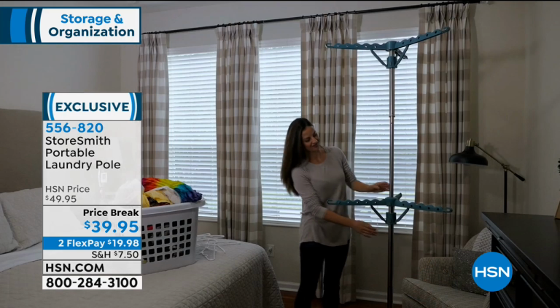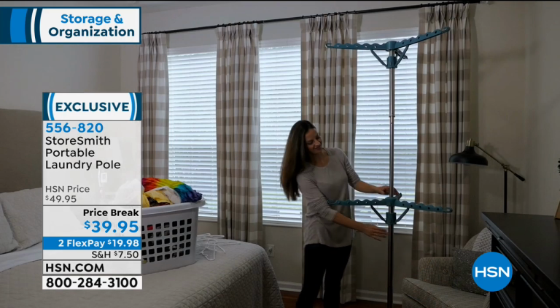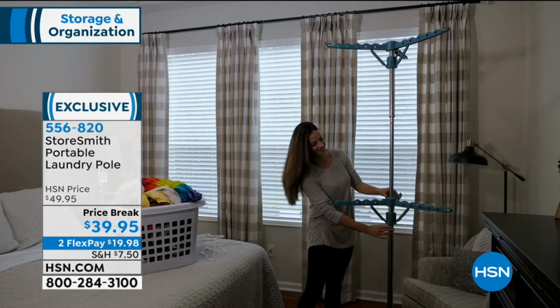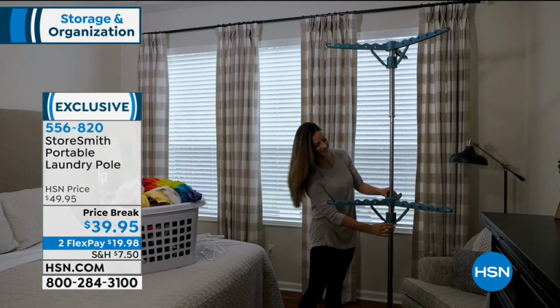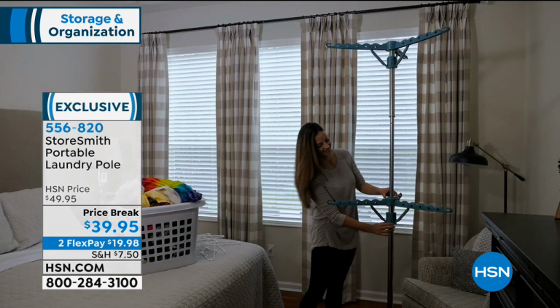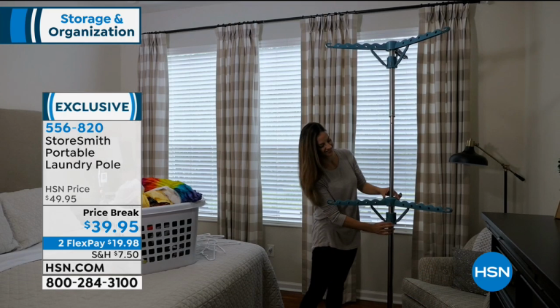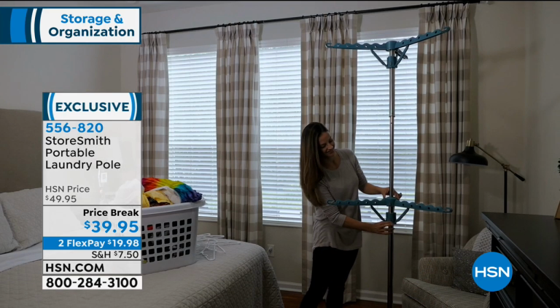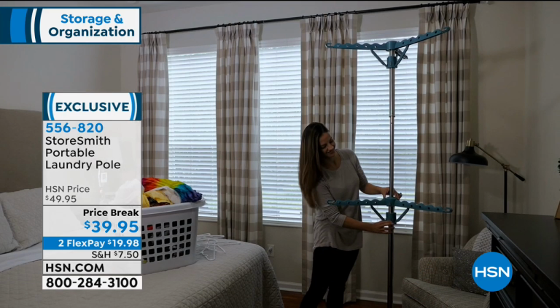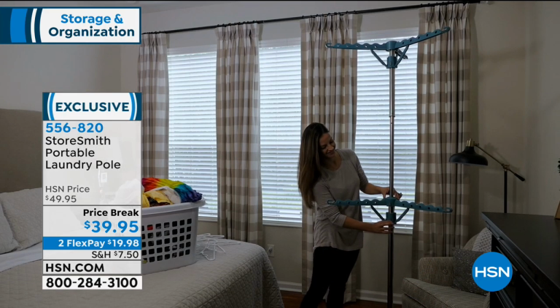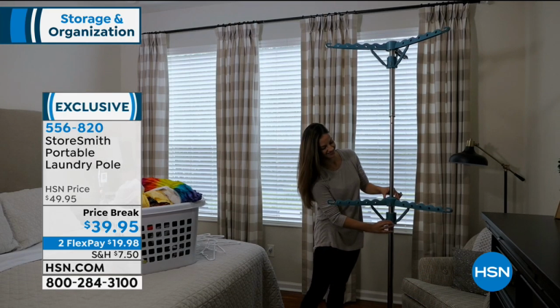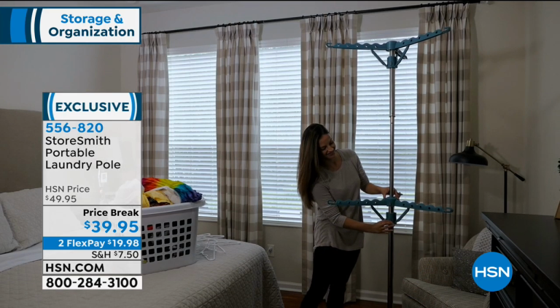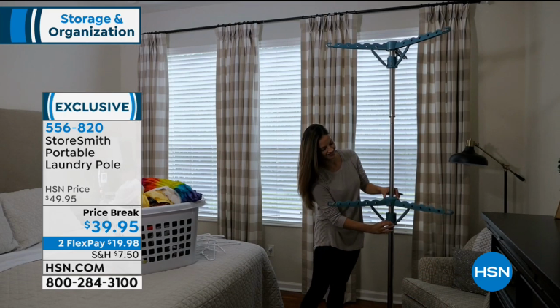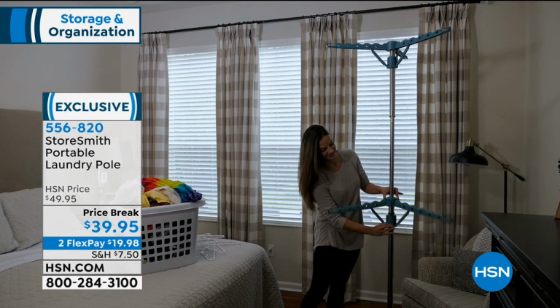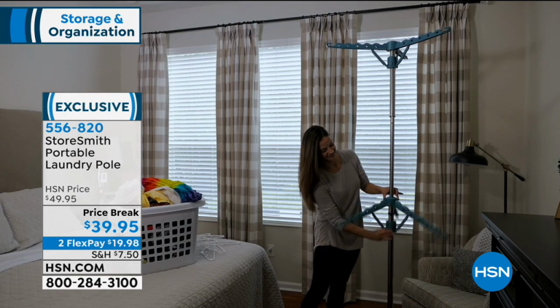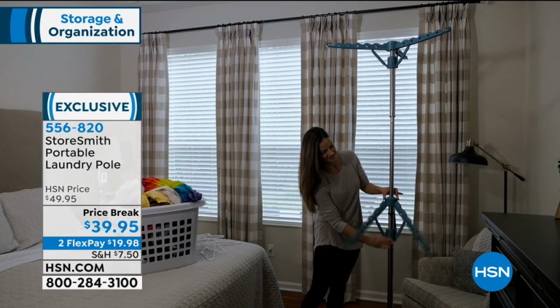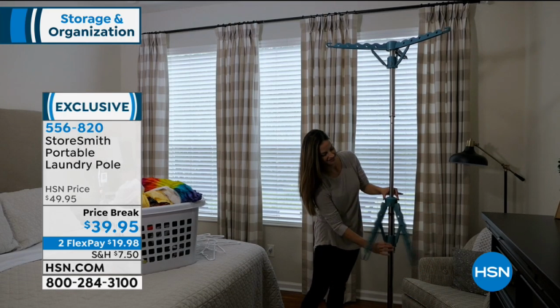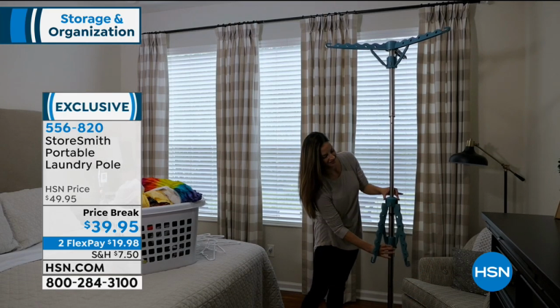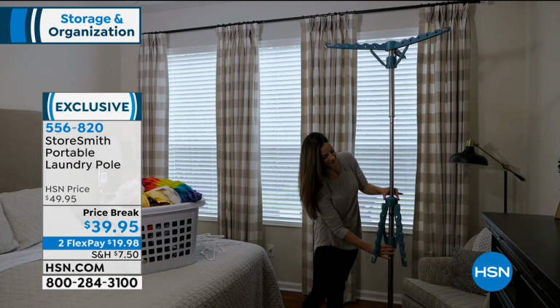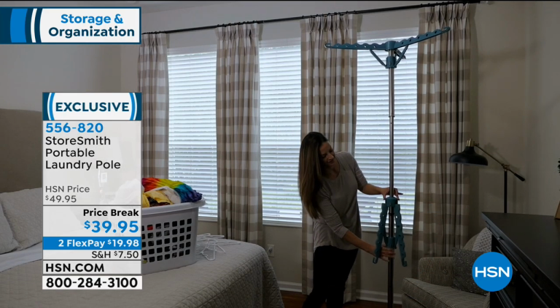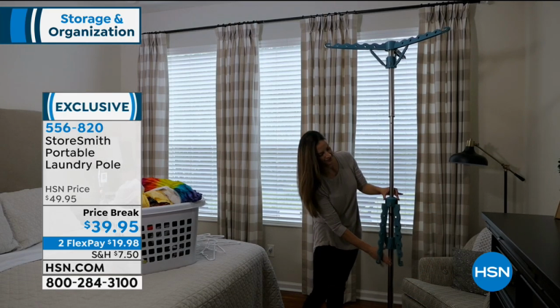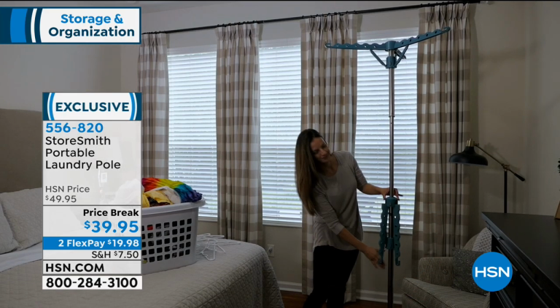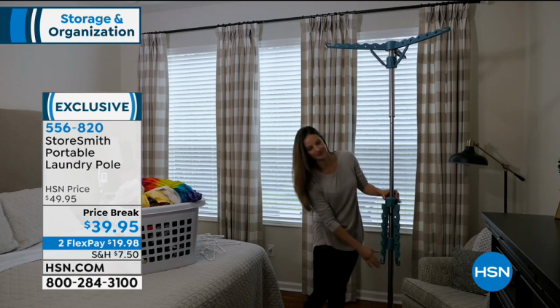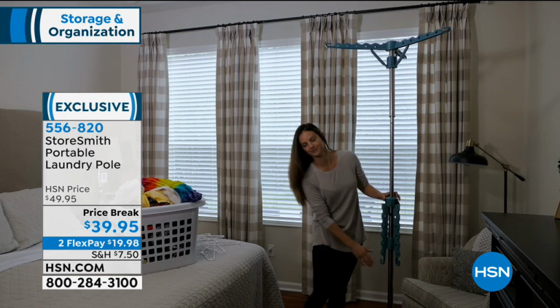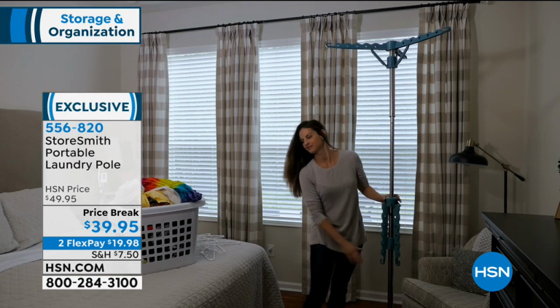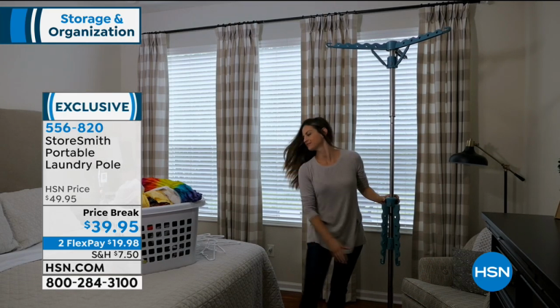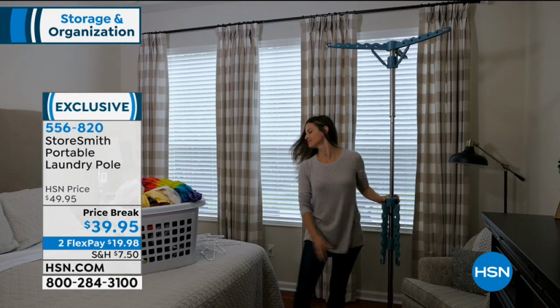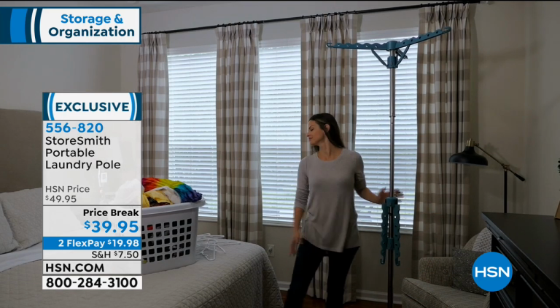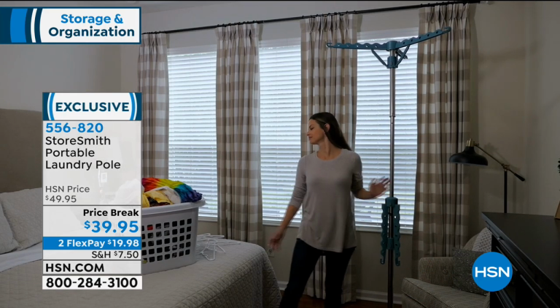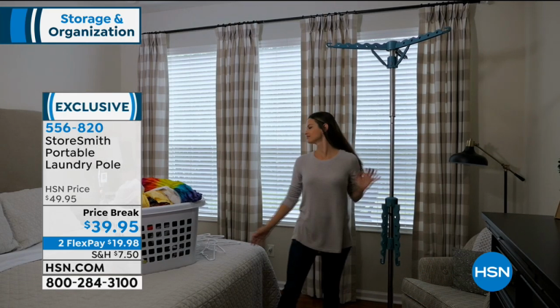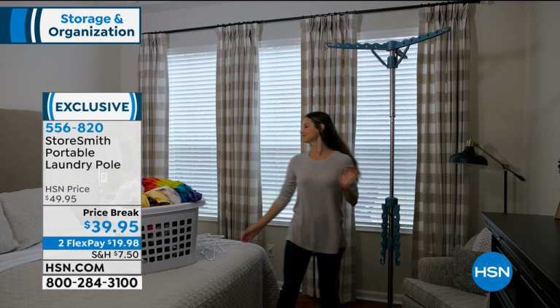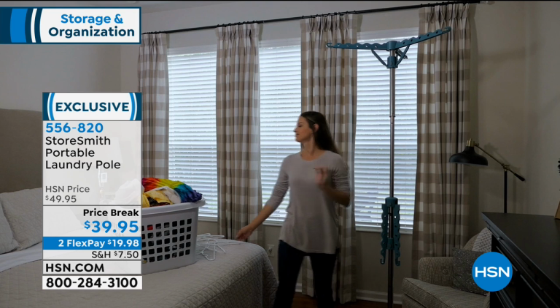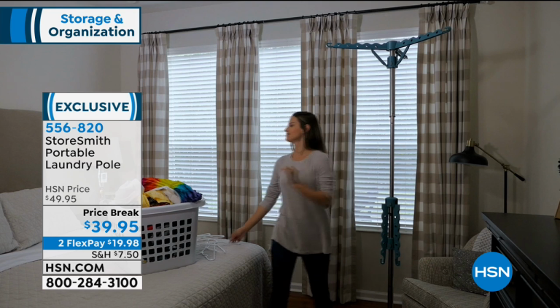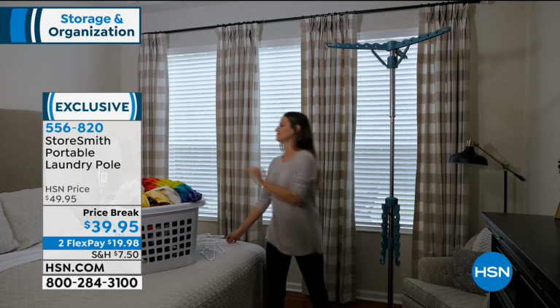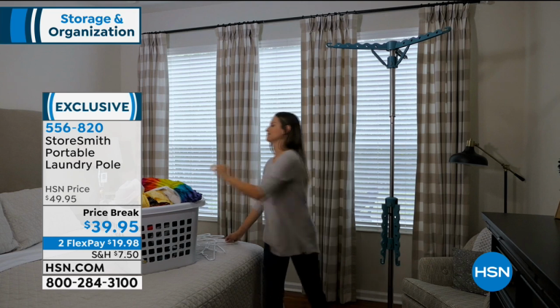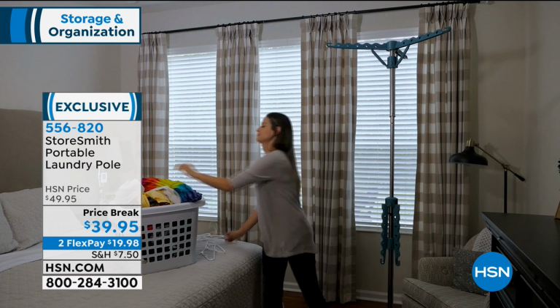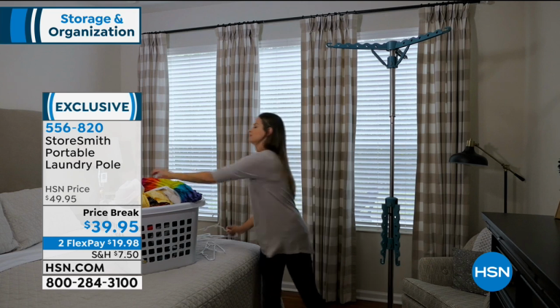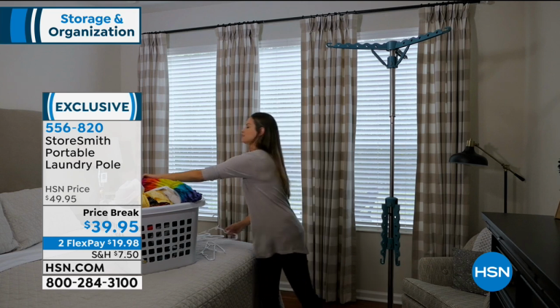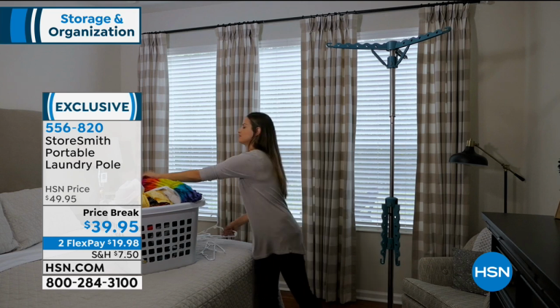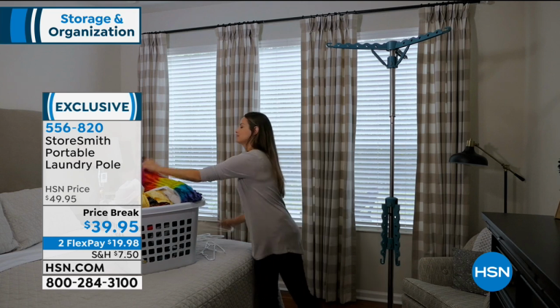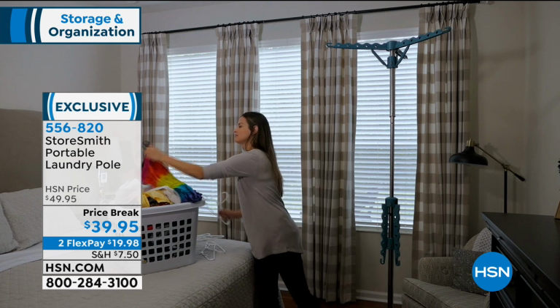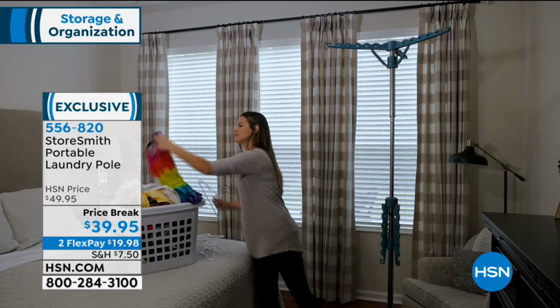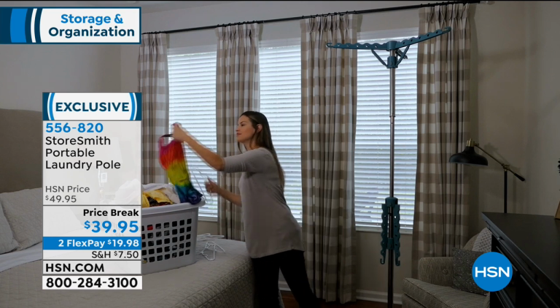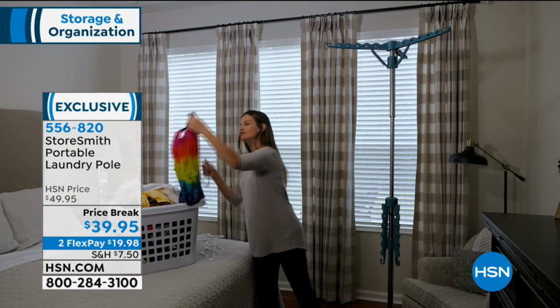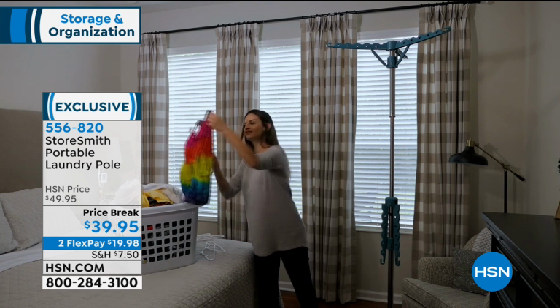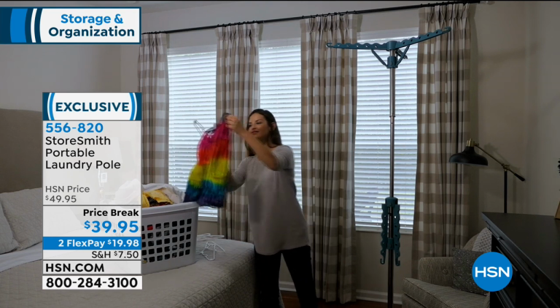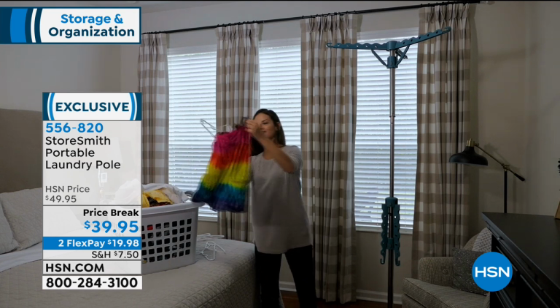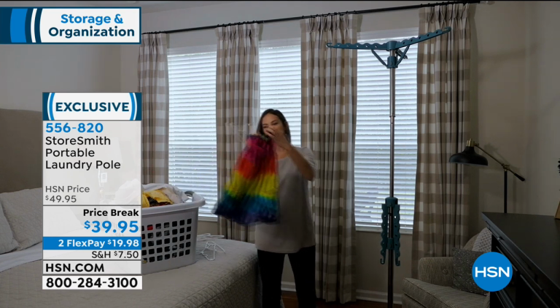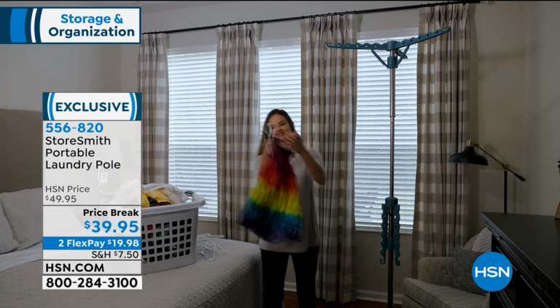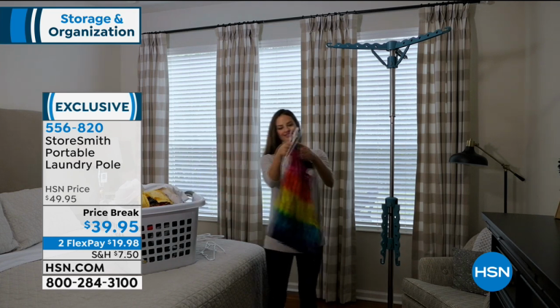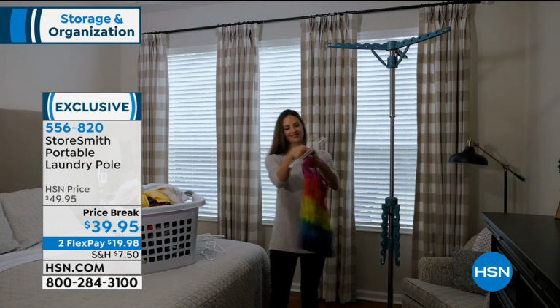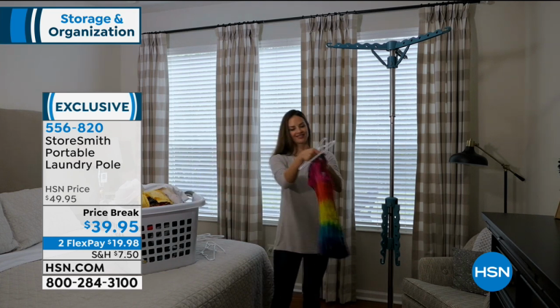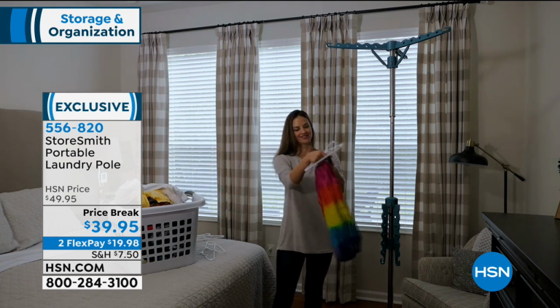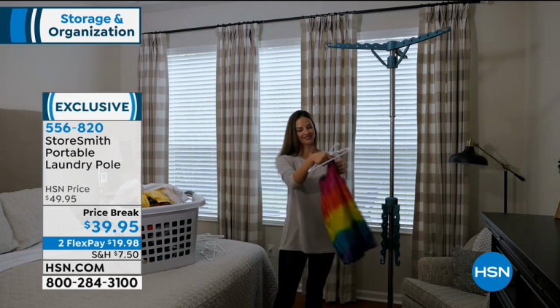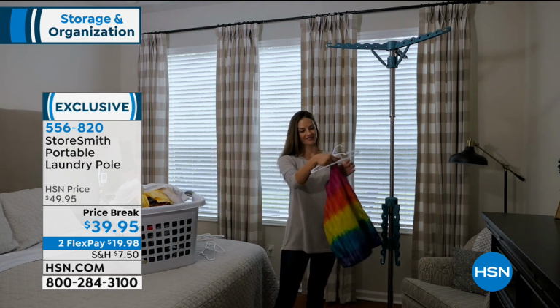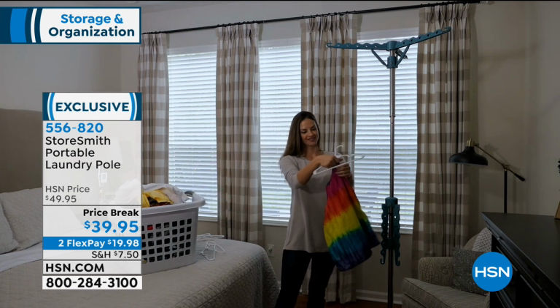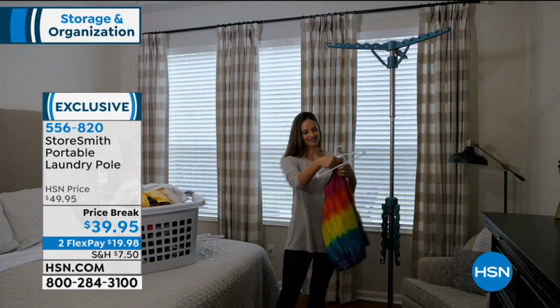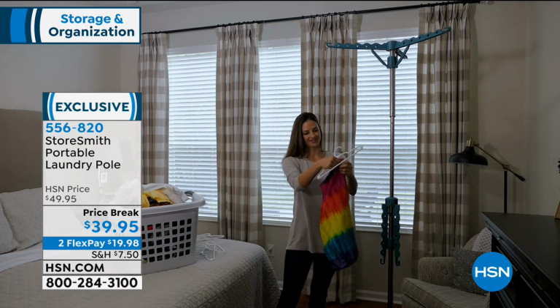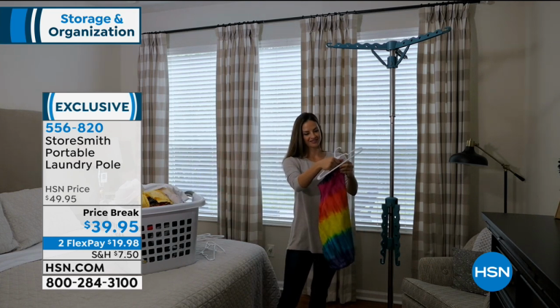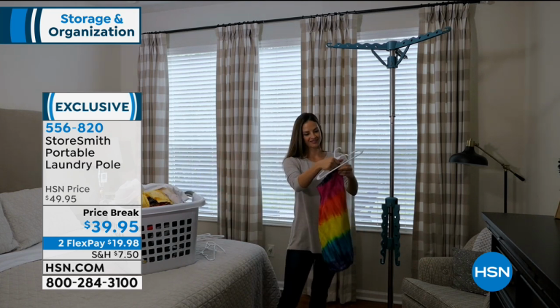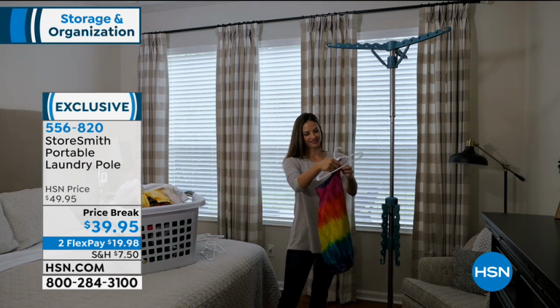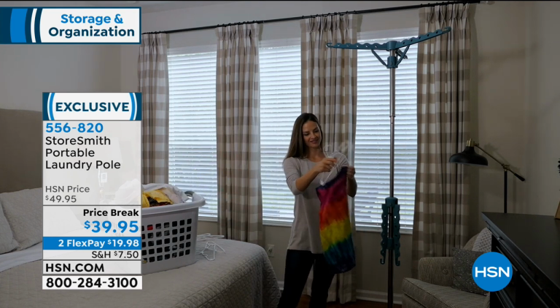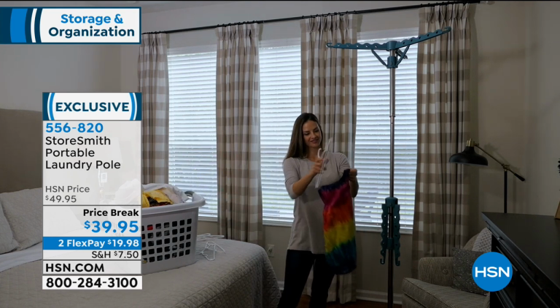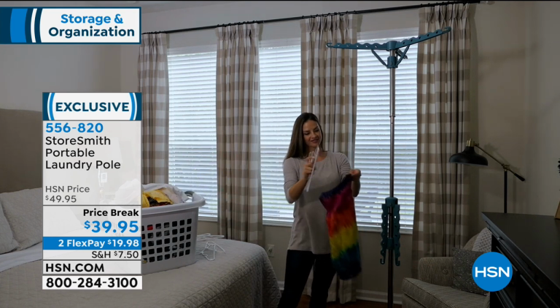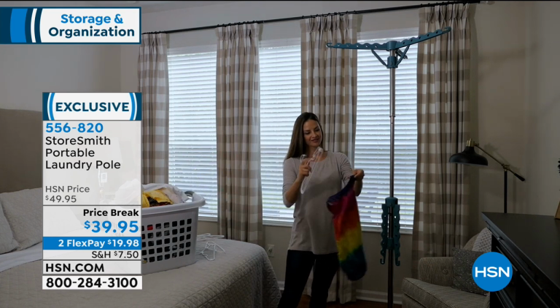So drying on a rack really is not just economical — it's a time saver too, because you just hang it and leave. It's the solution.